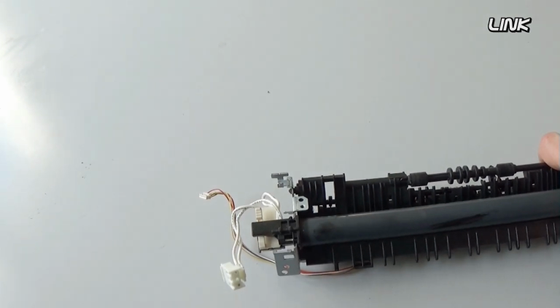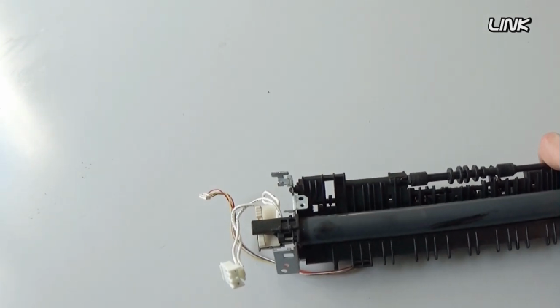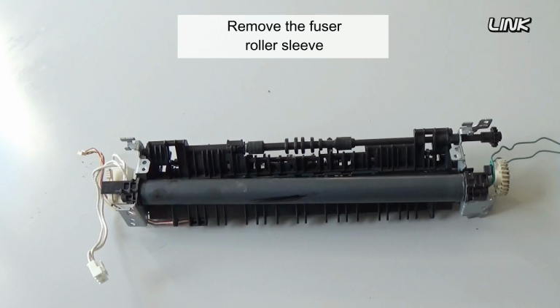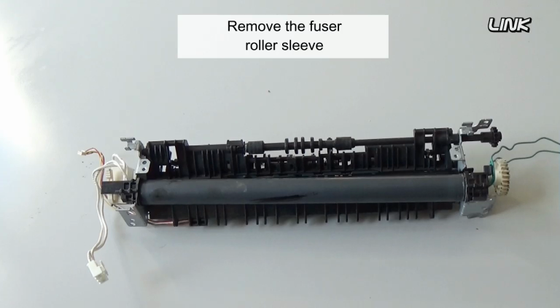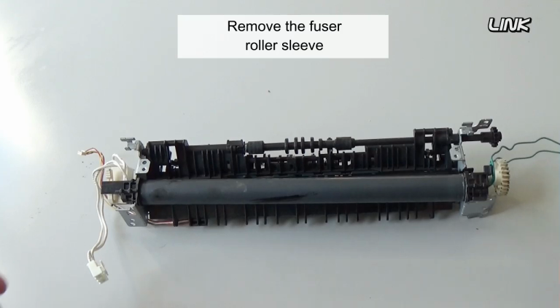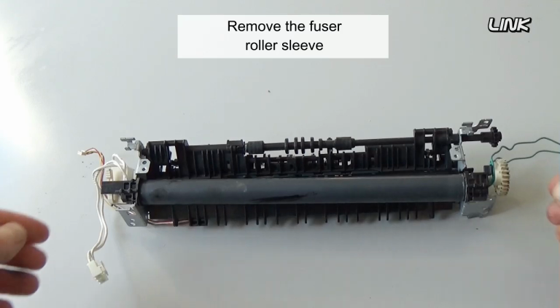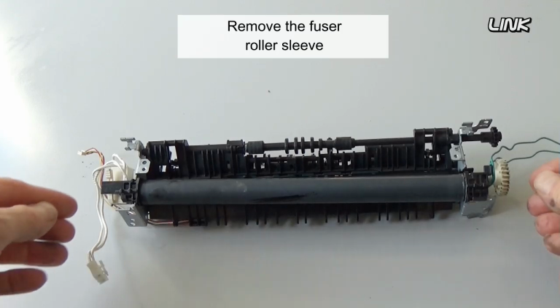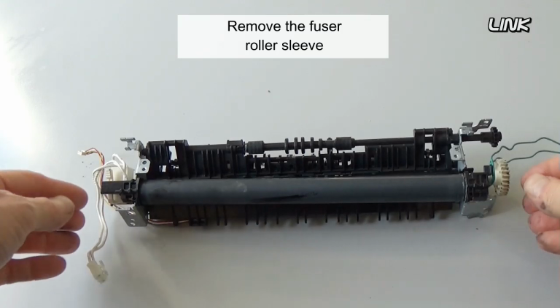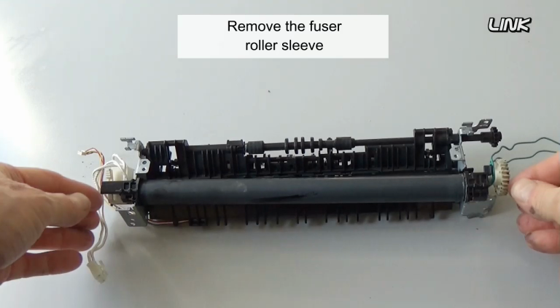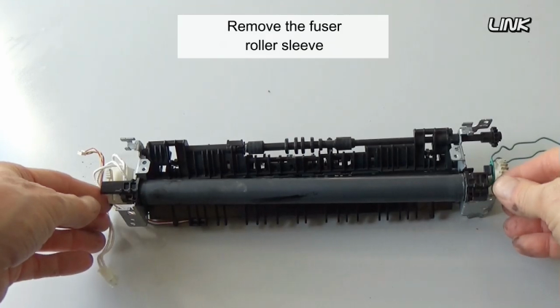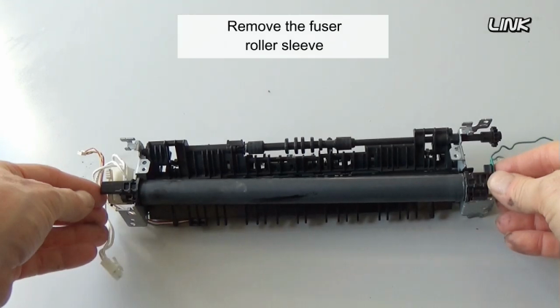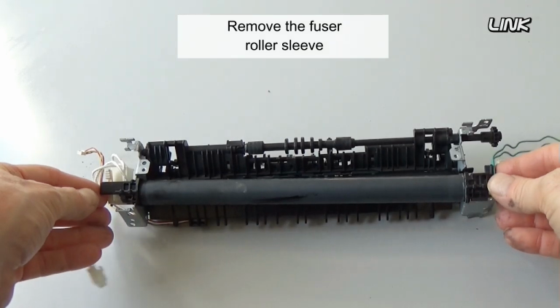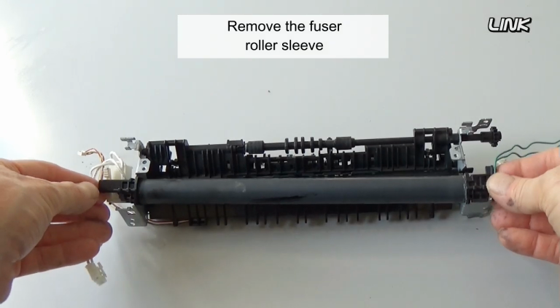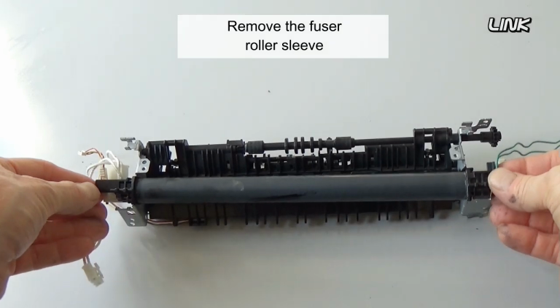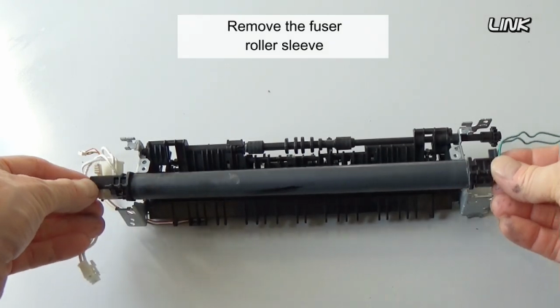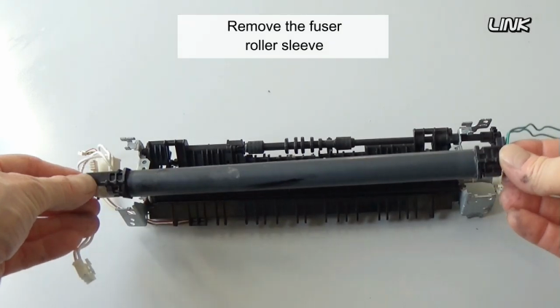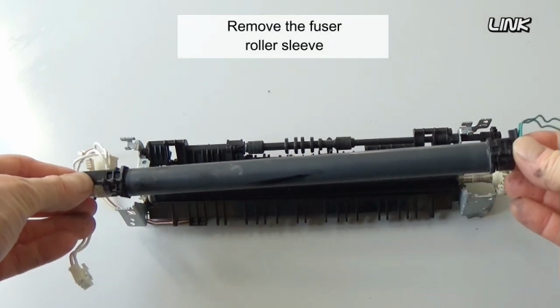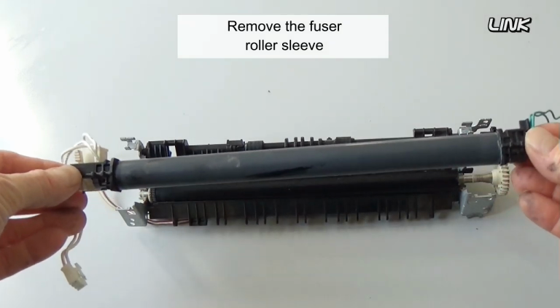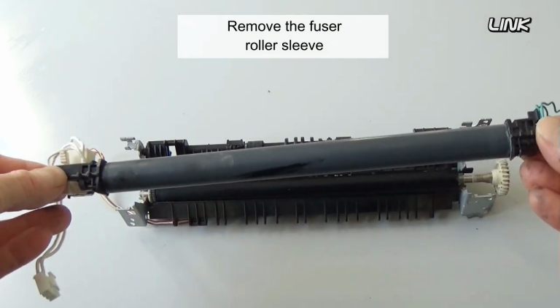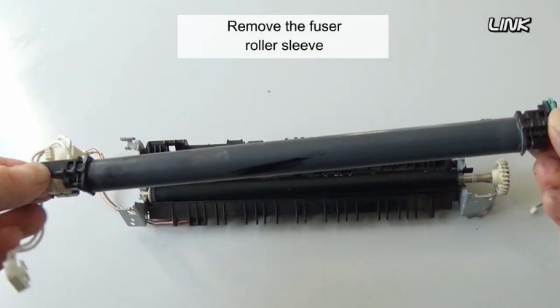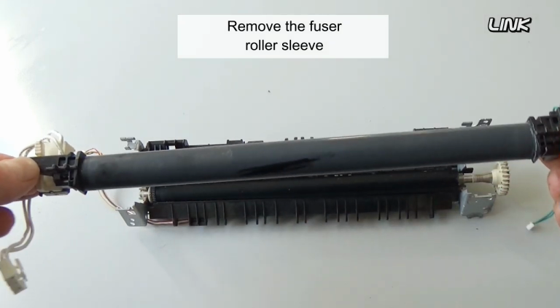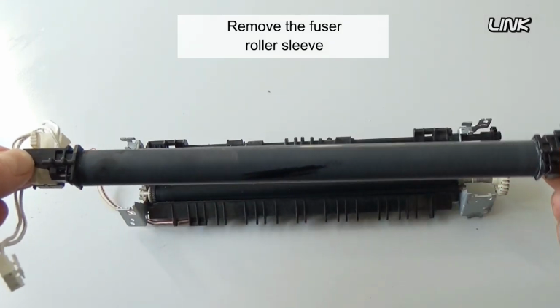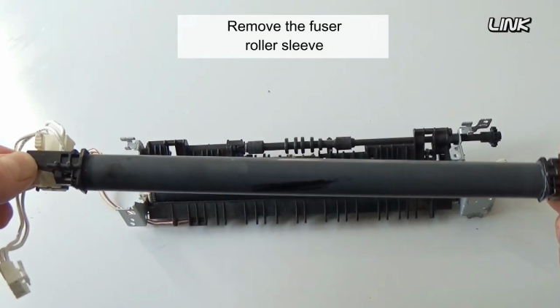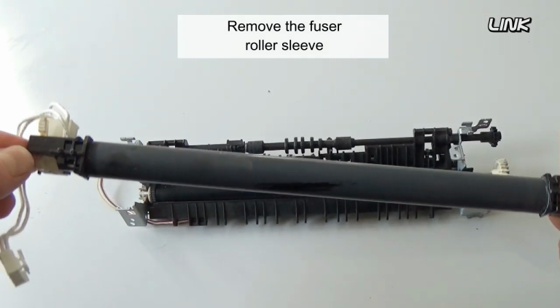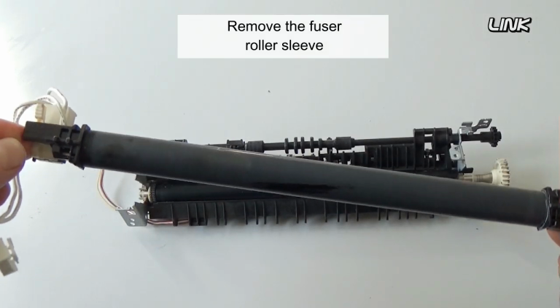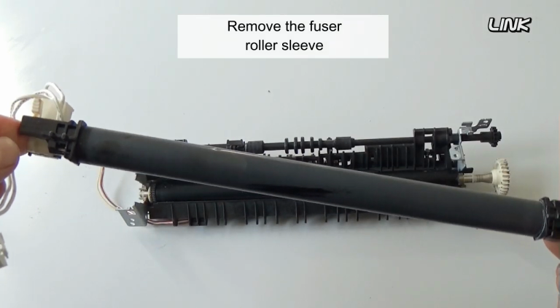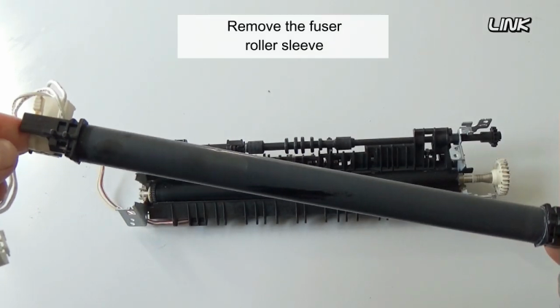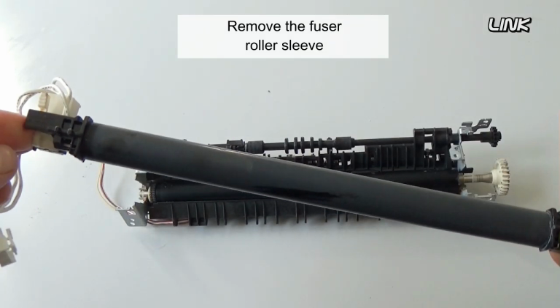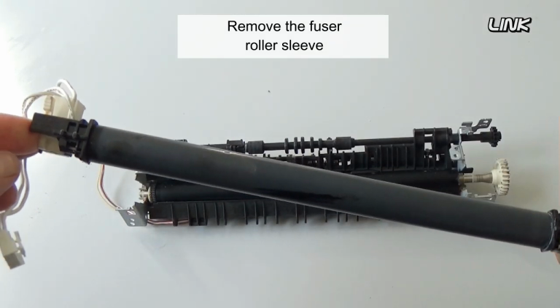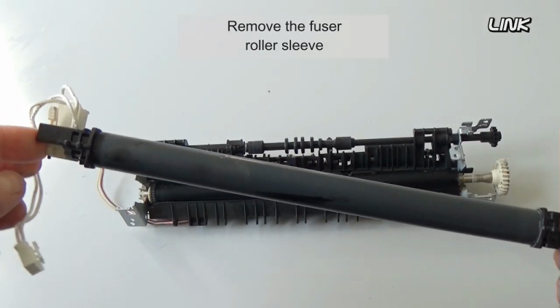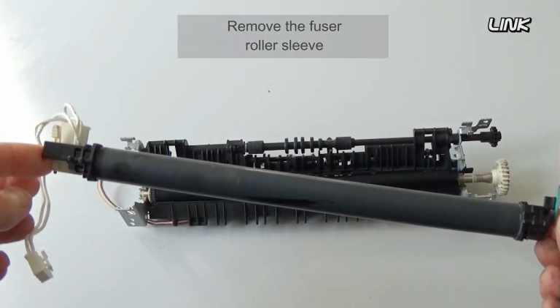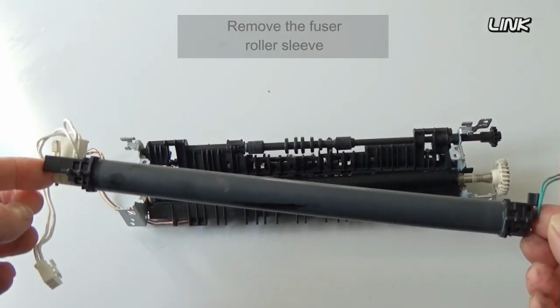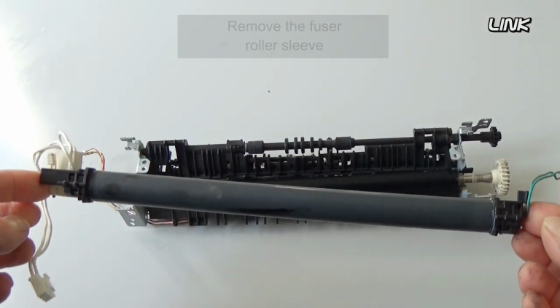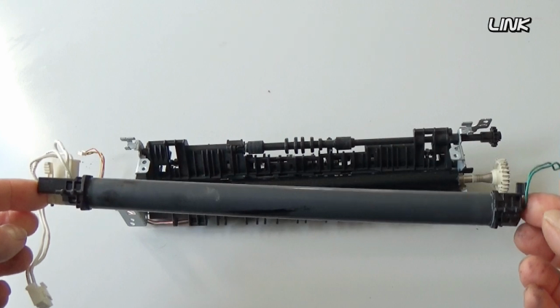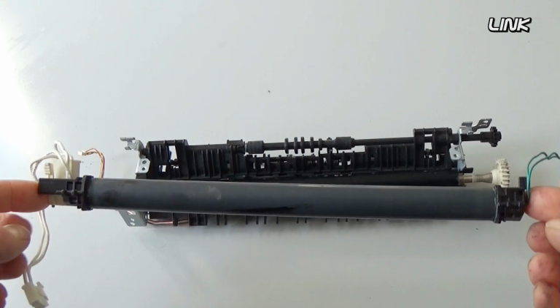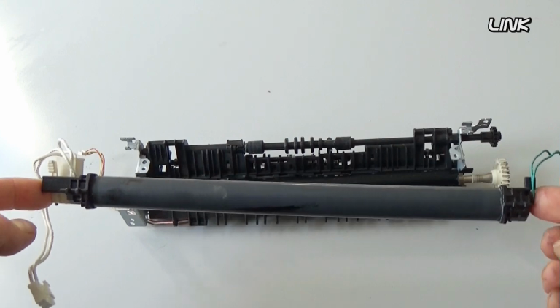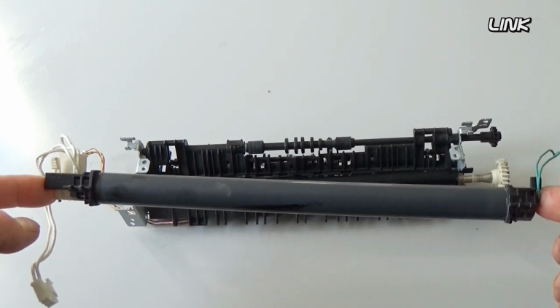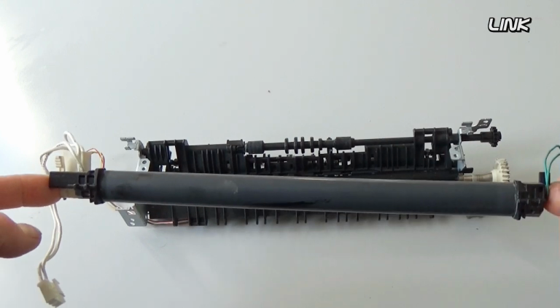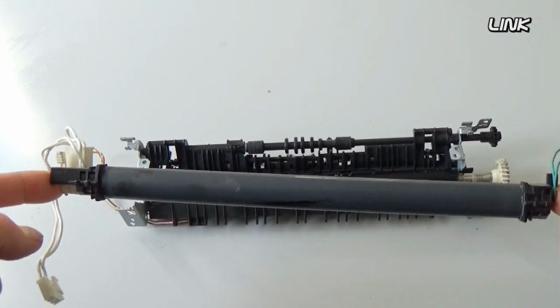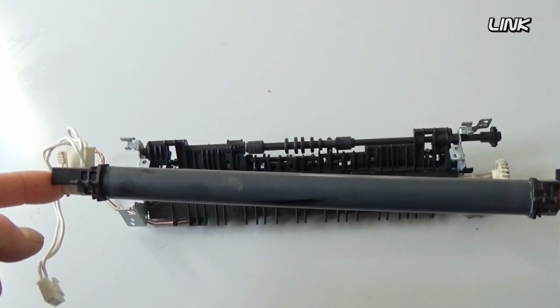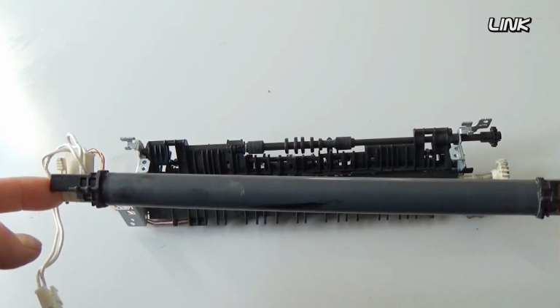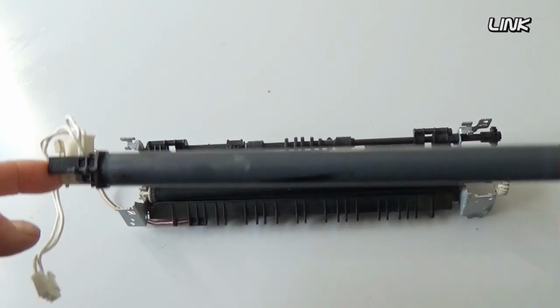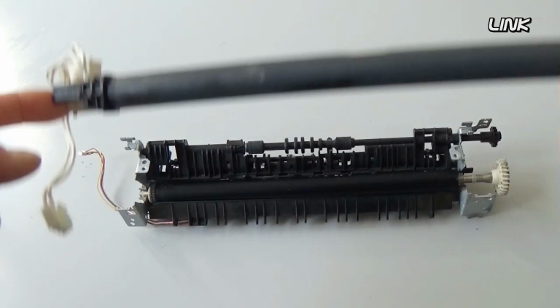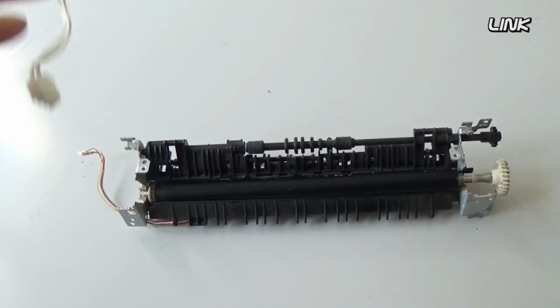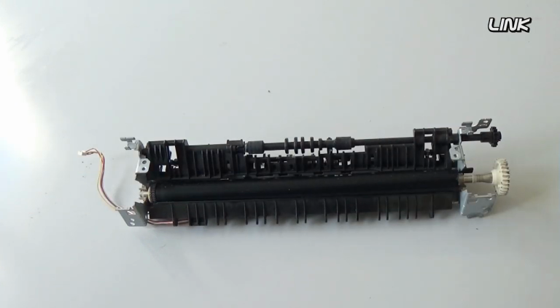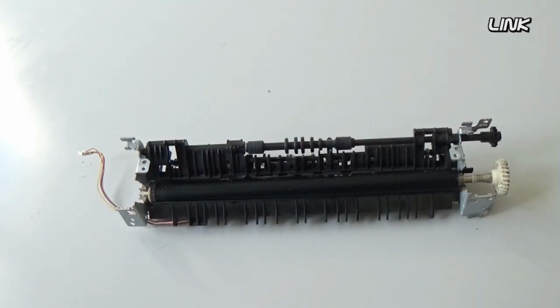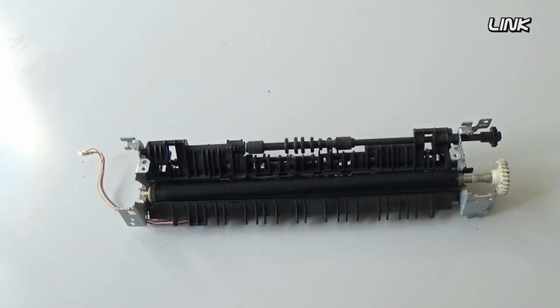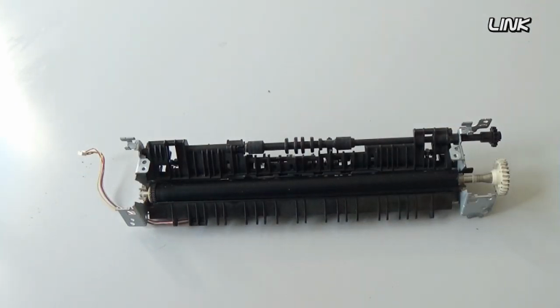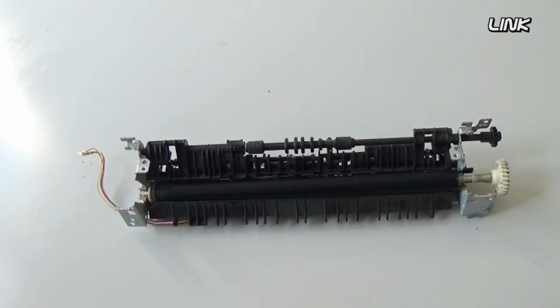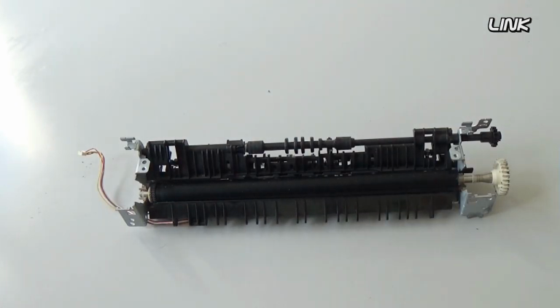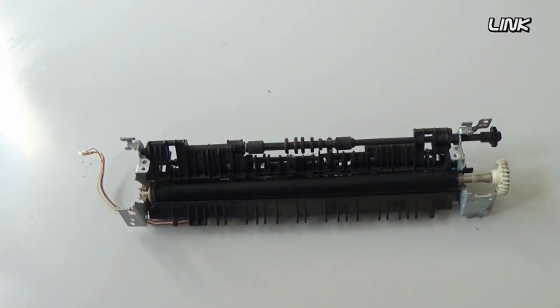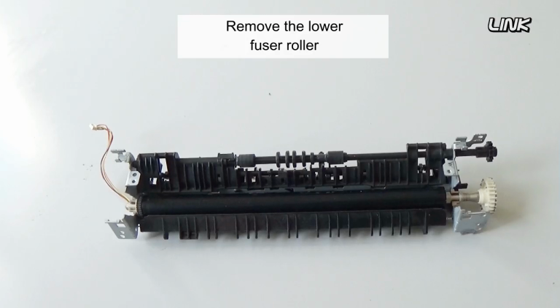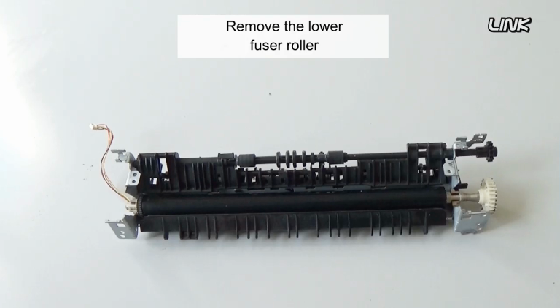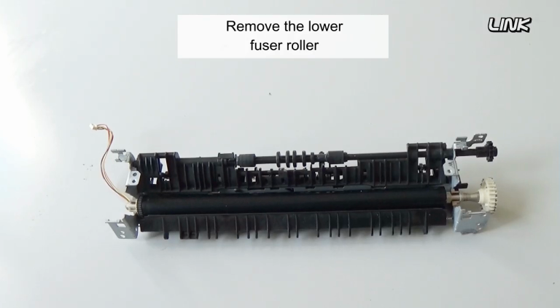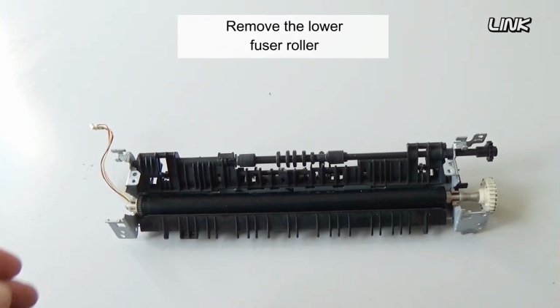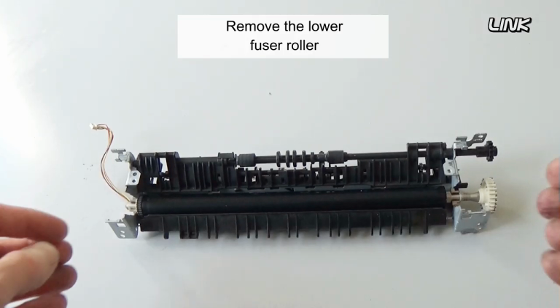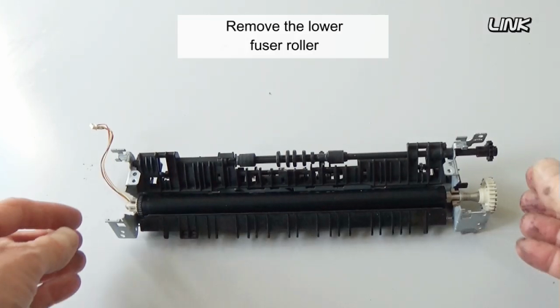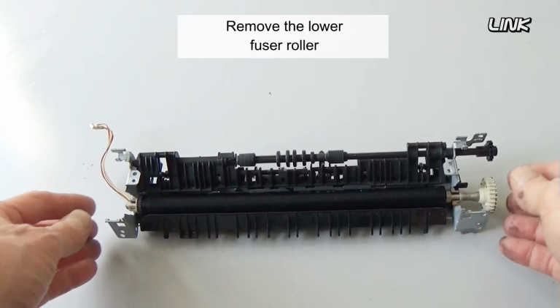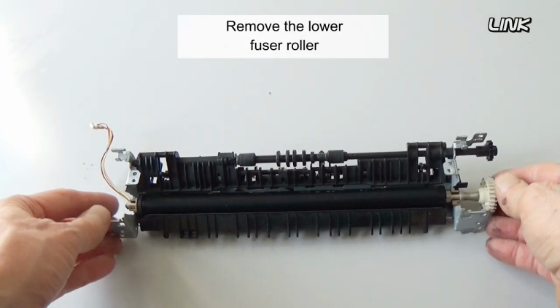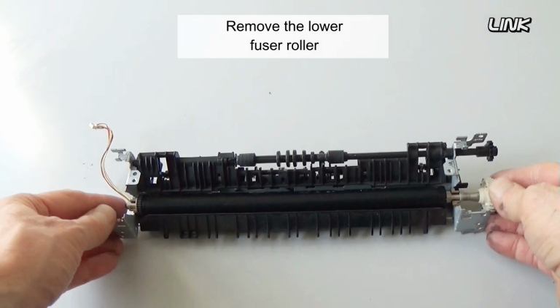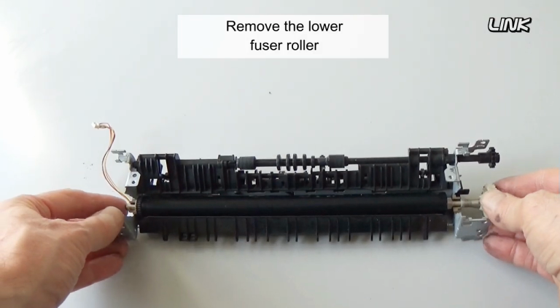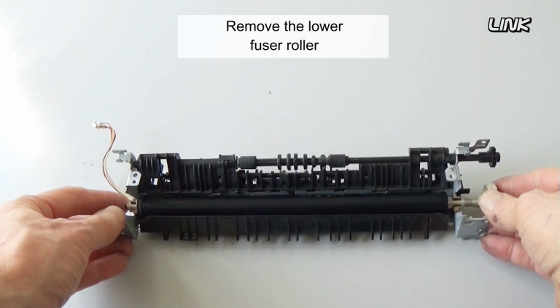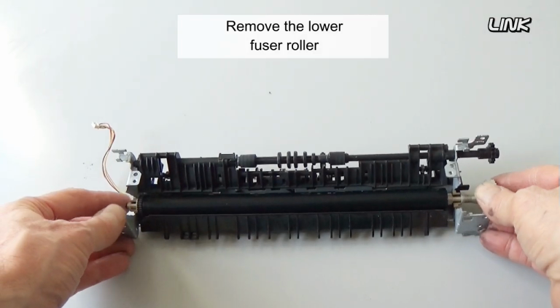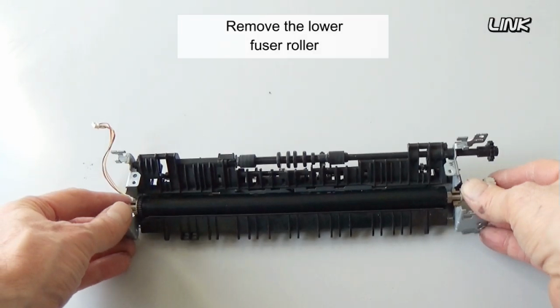Remove the fuser roller sleeve. Remove the lower fuser roller.